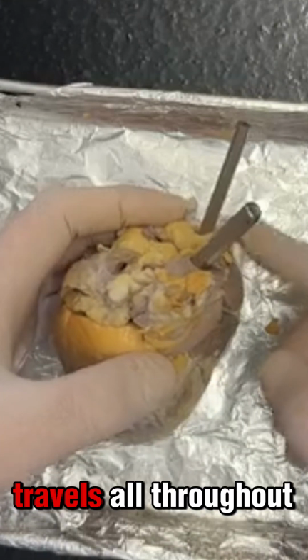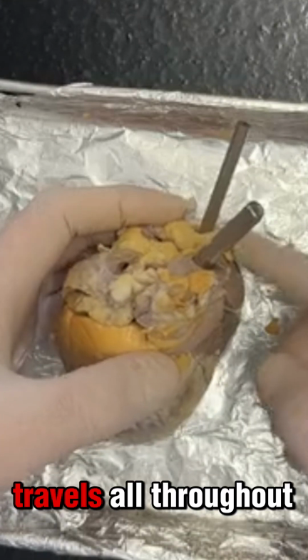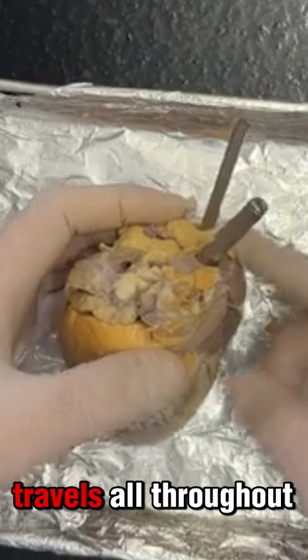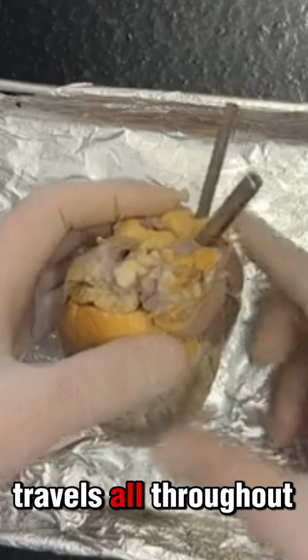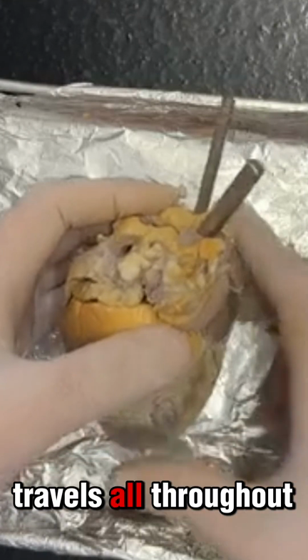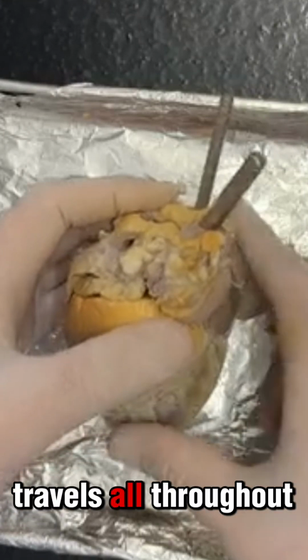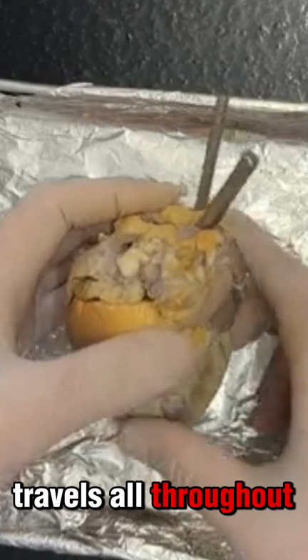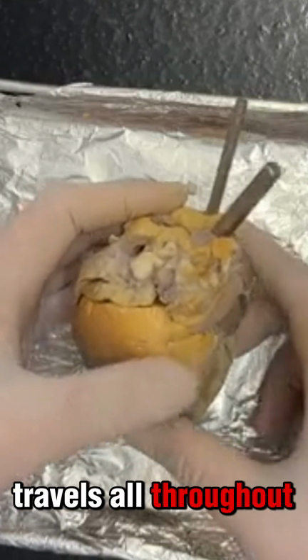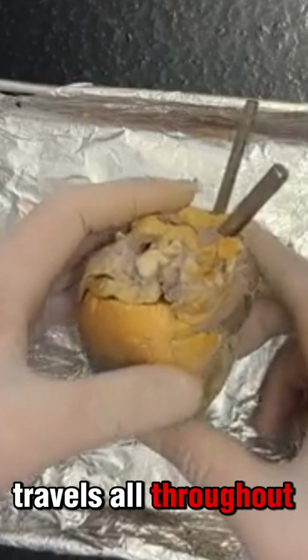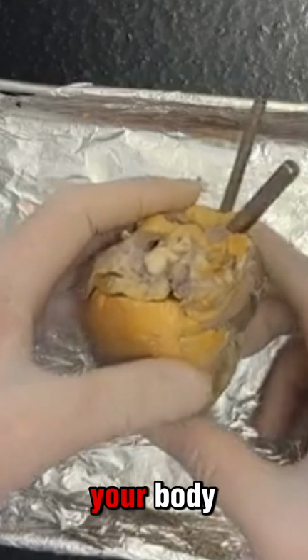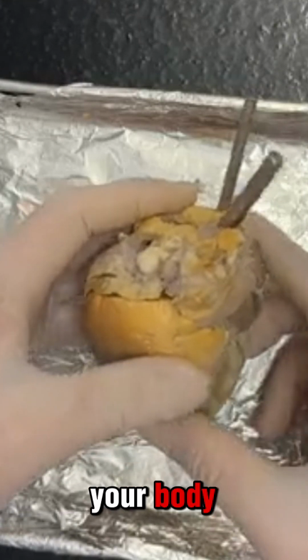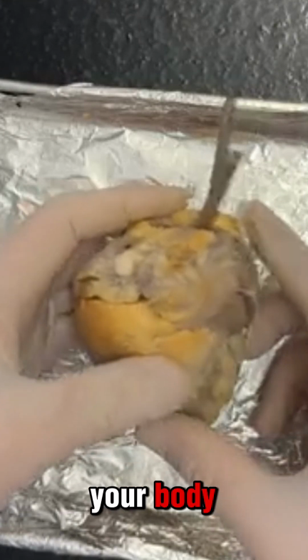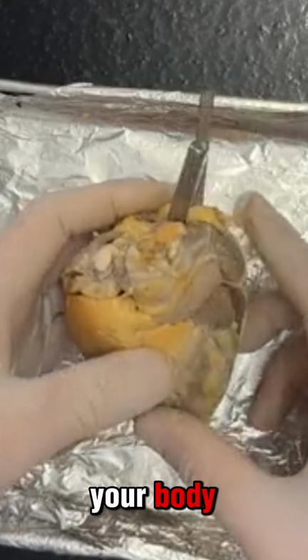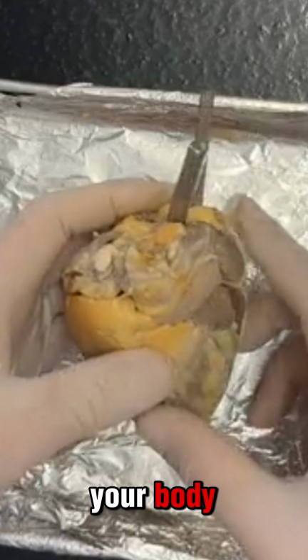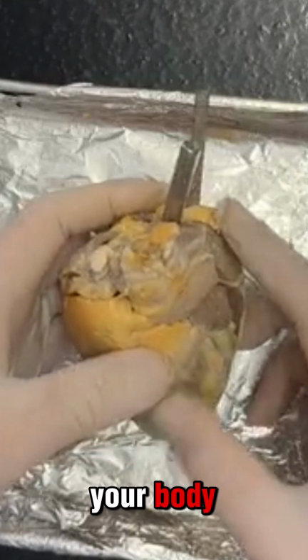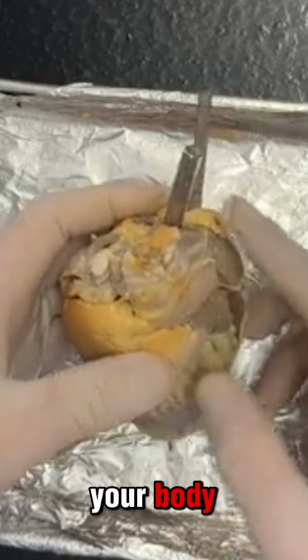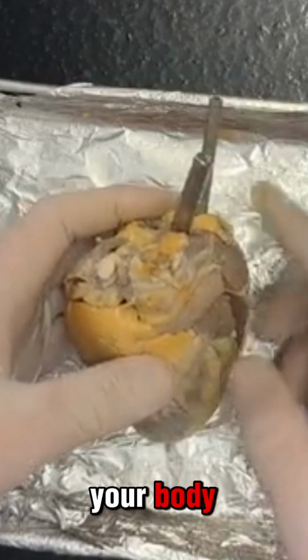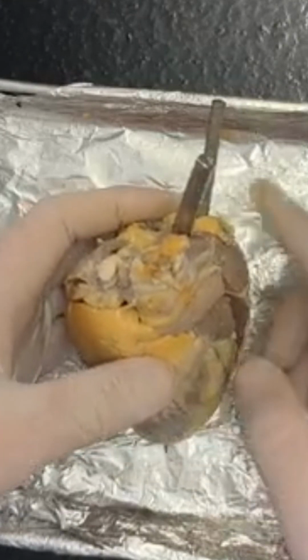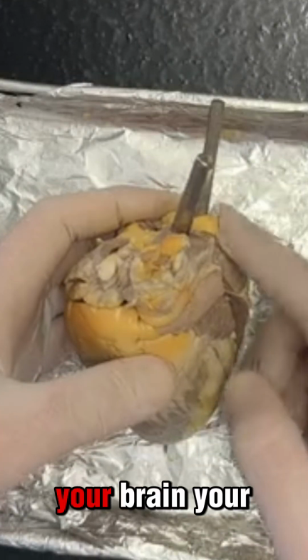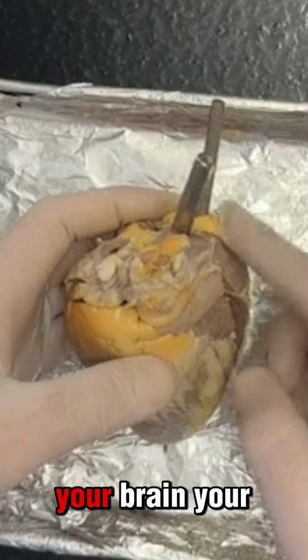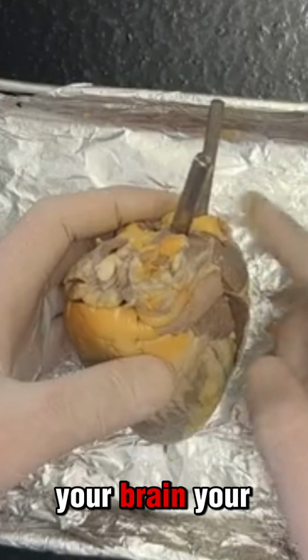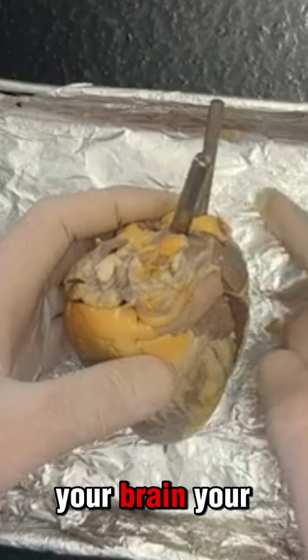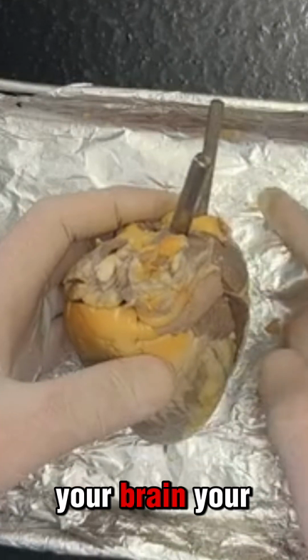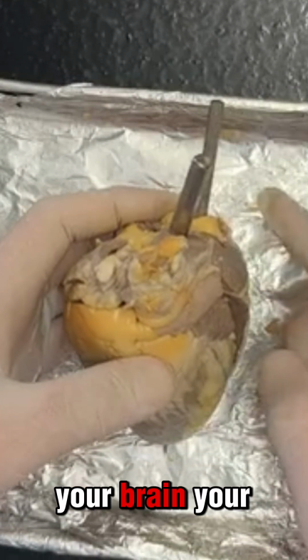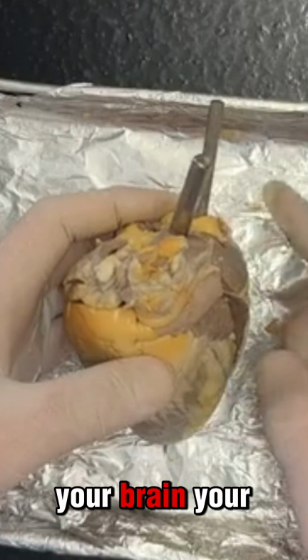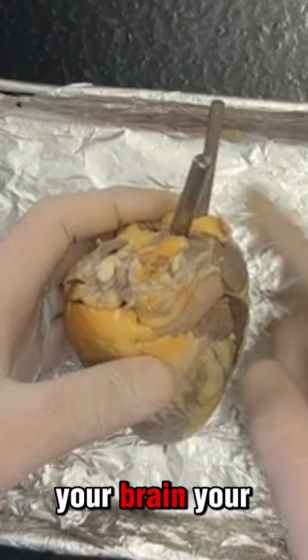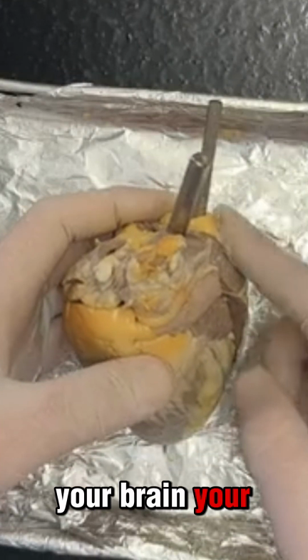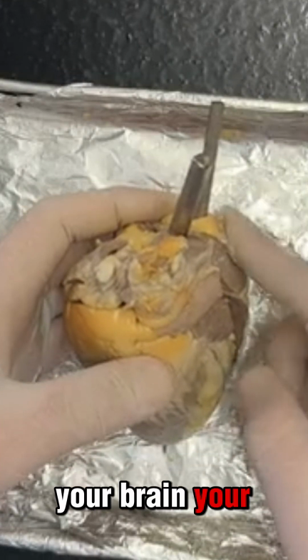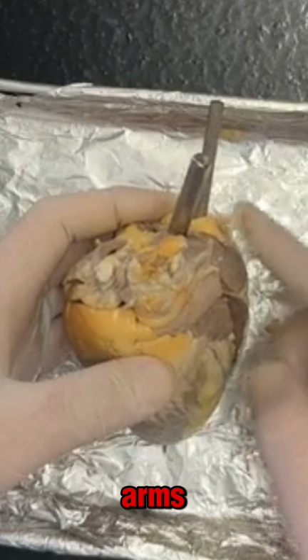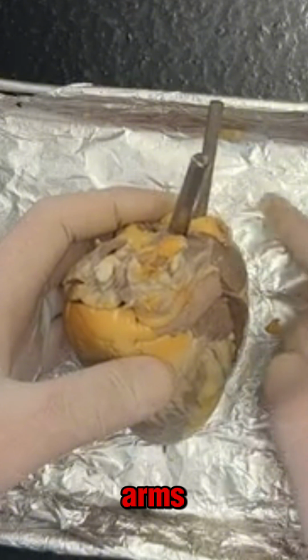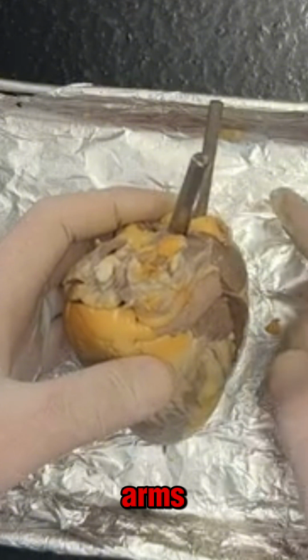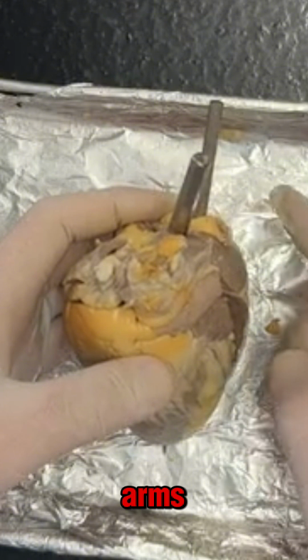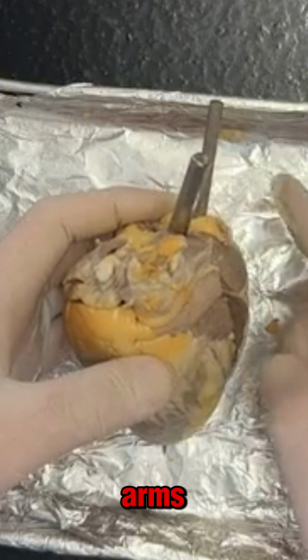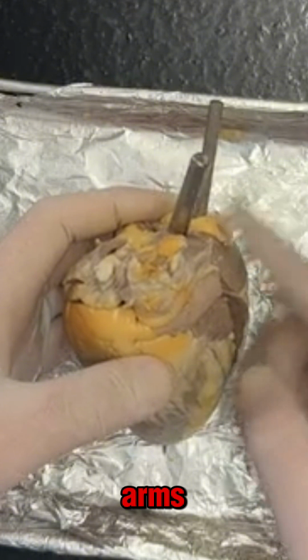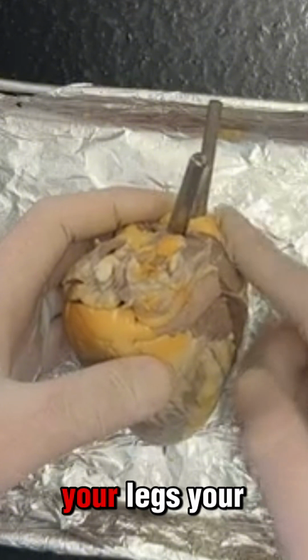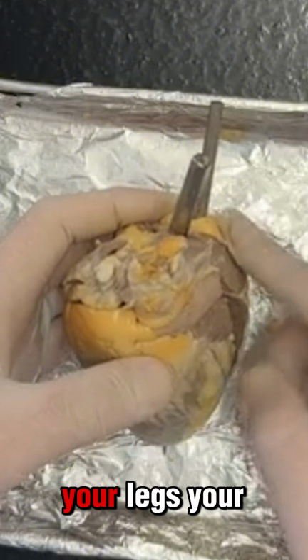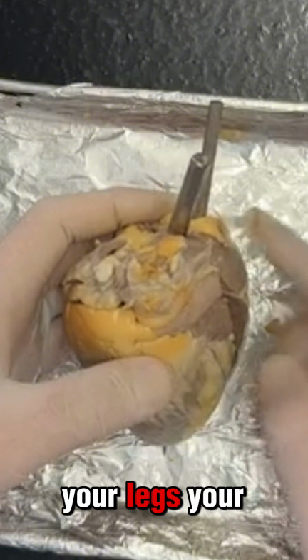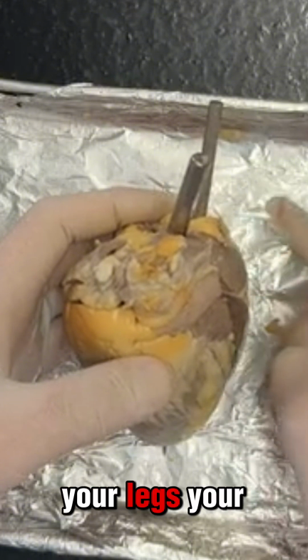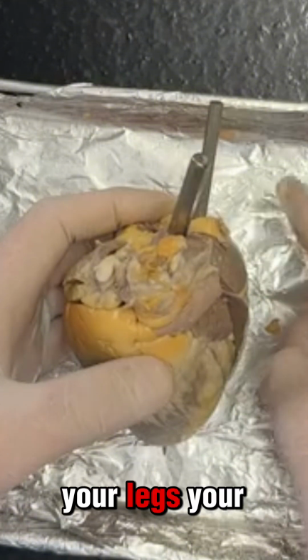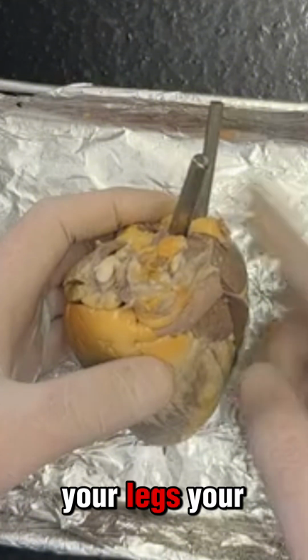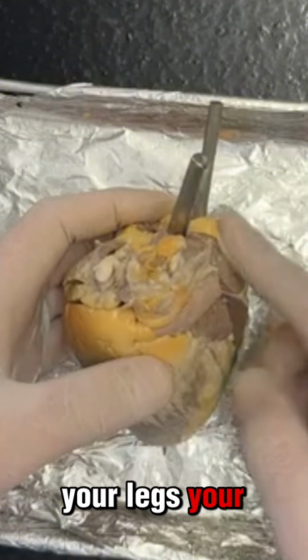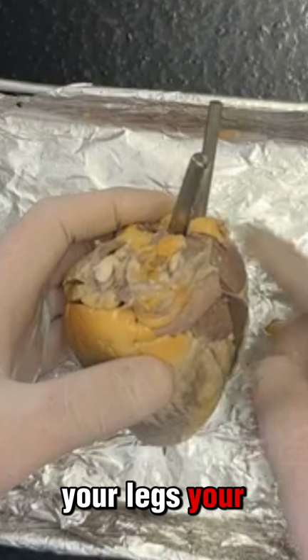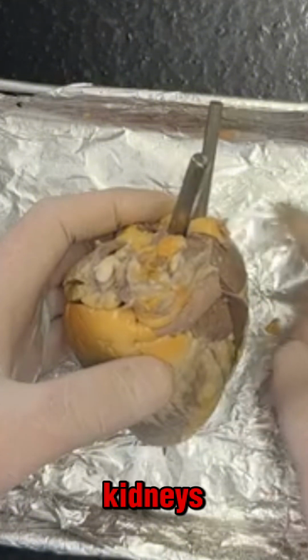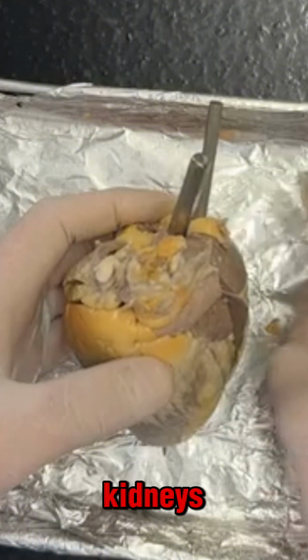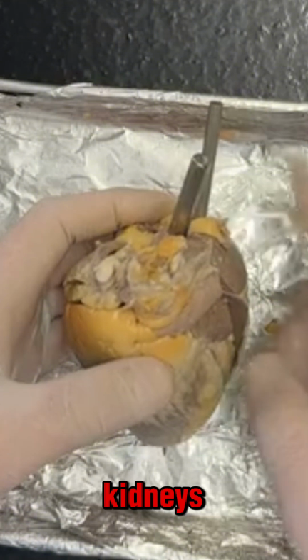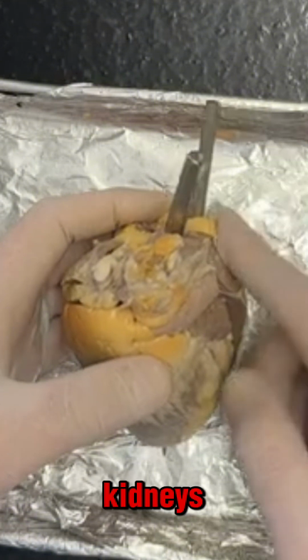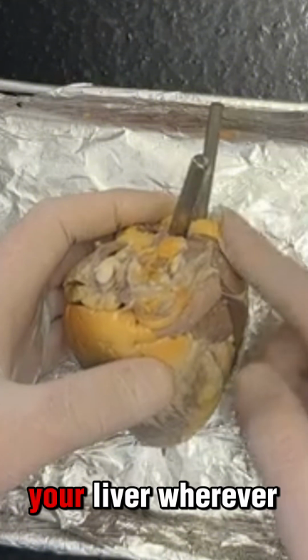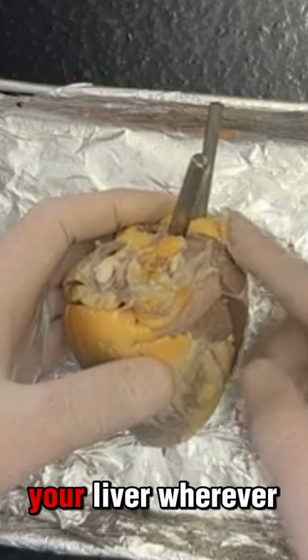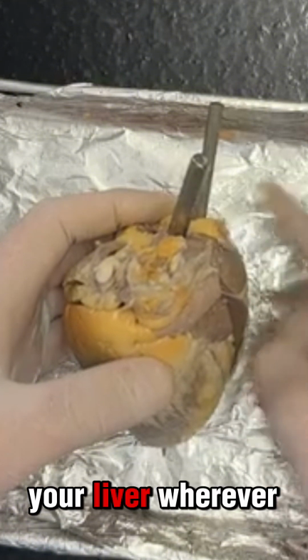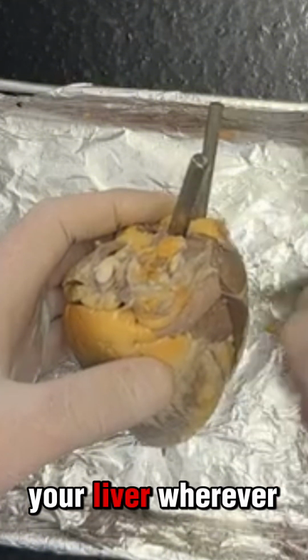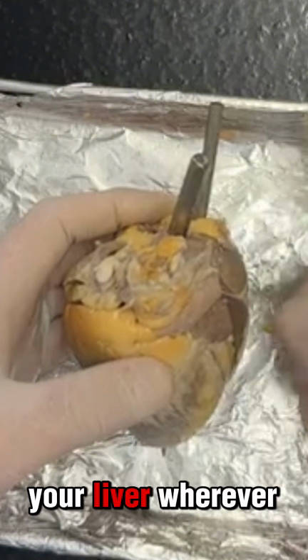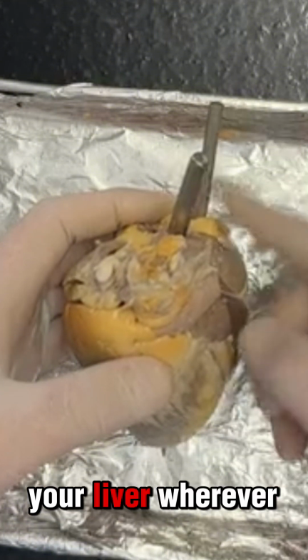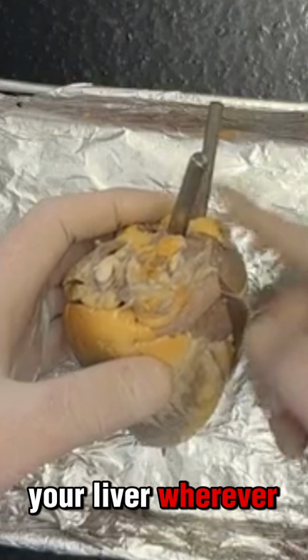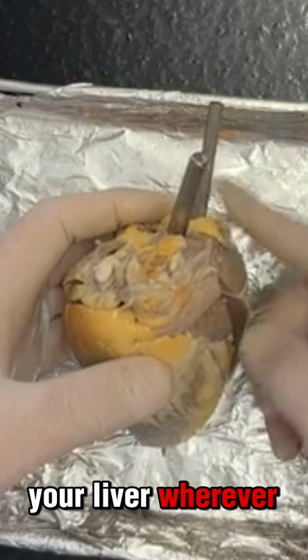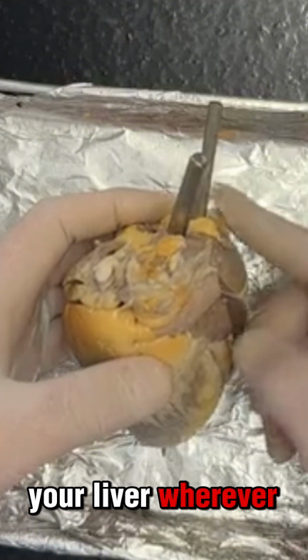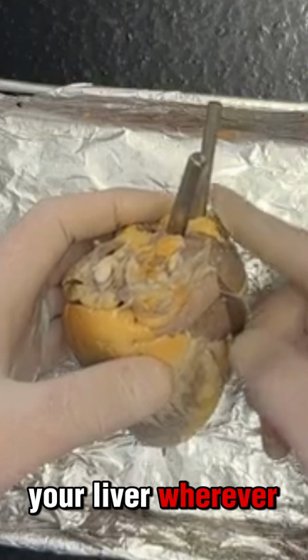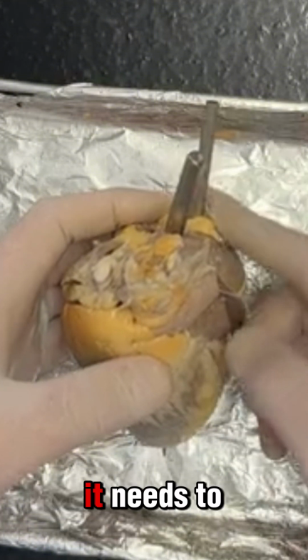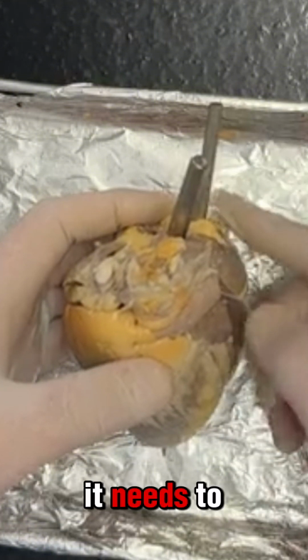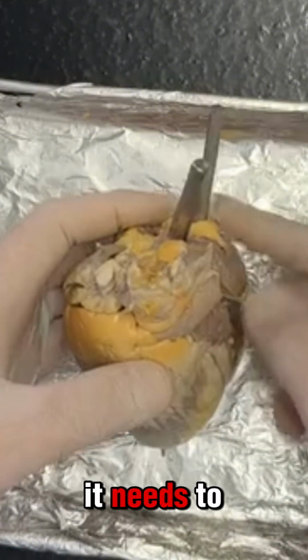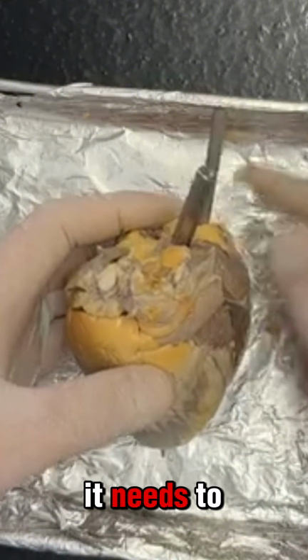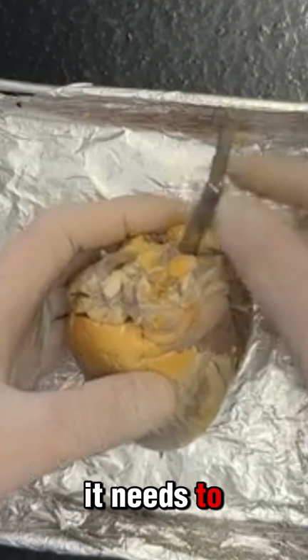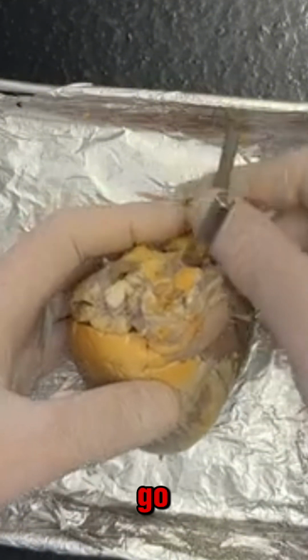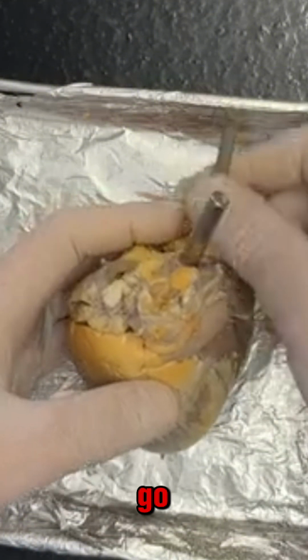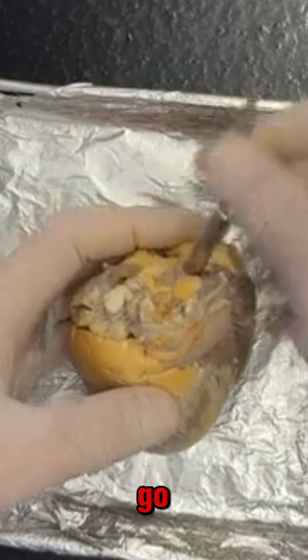It travels all throughout your body: your brain, your arms, your legs, your kidneys, your liver — wherever it needs to go.